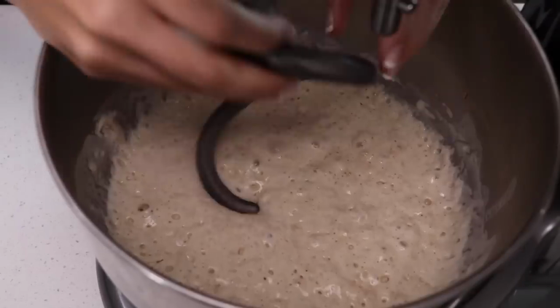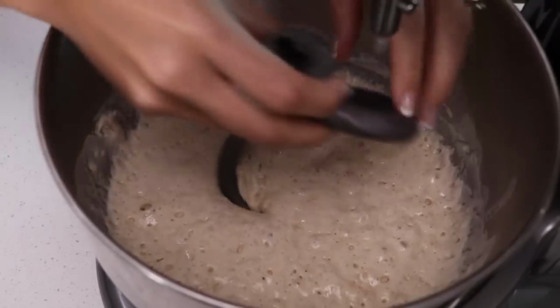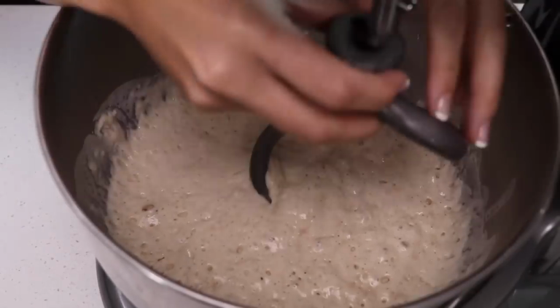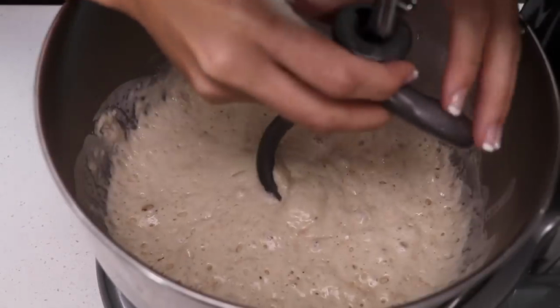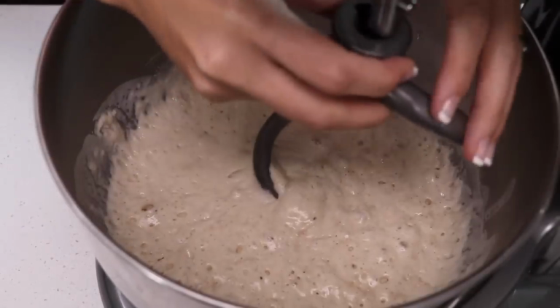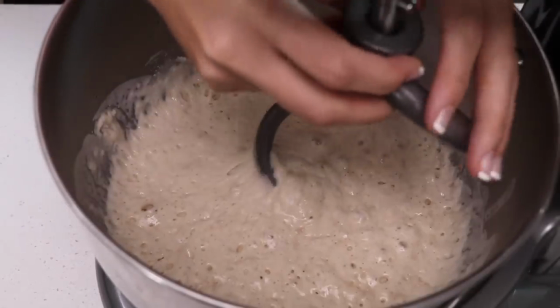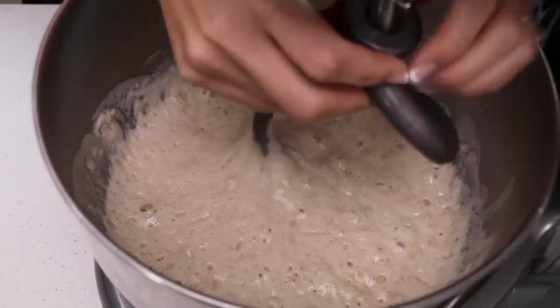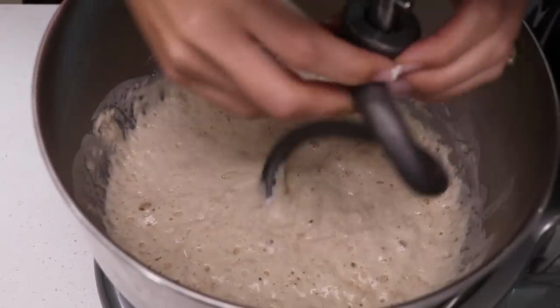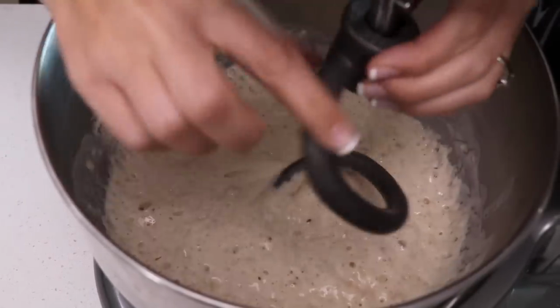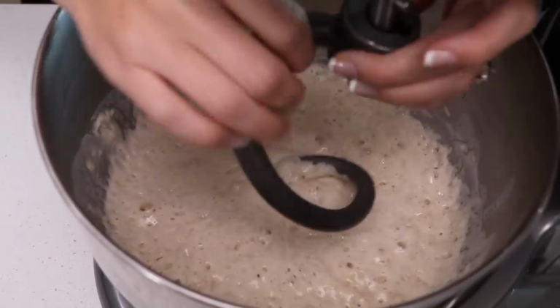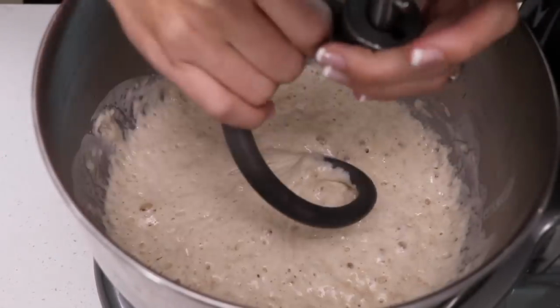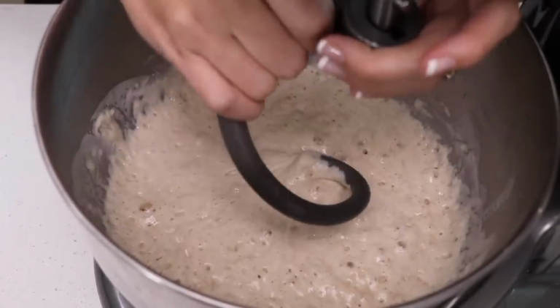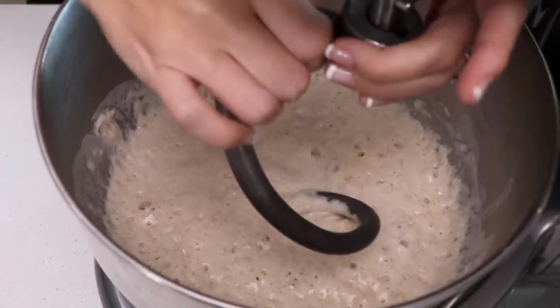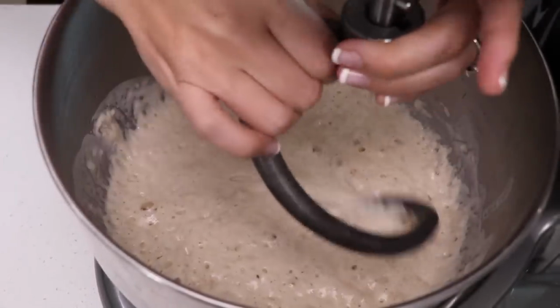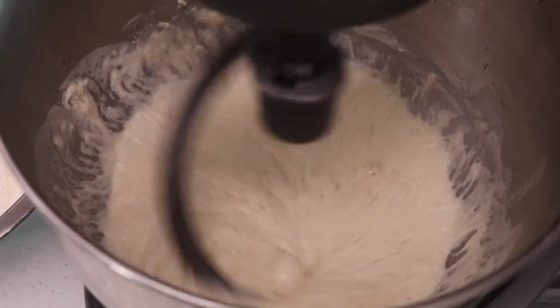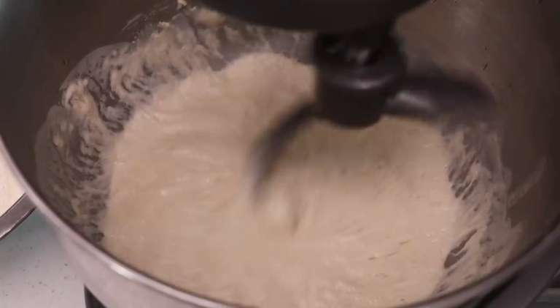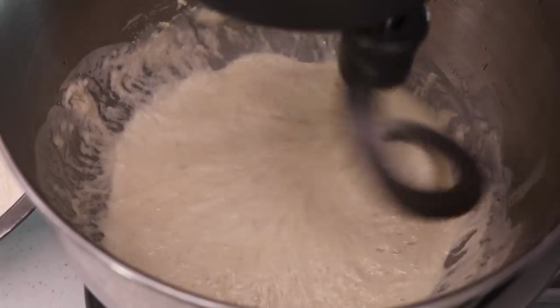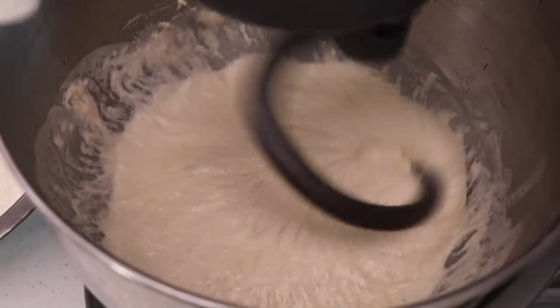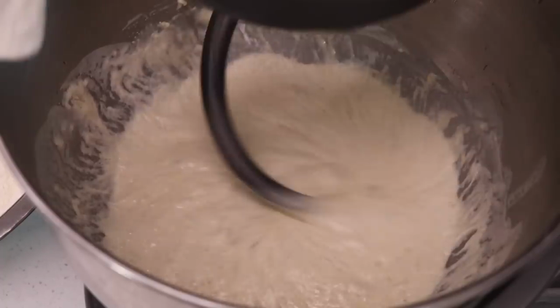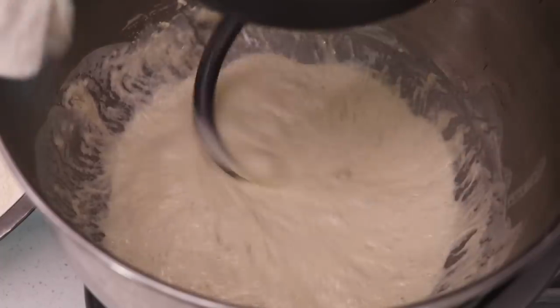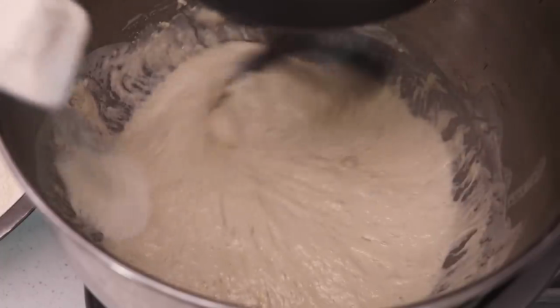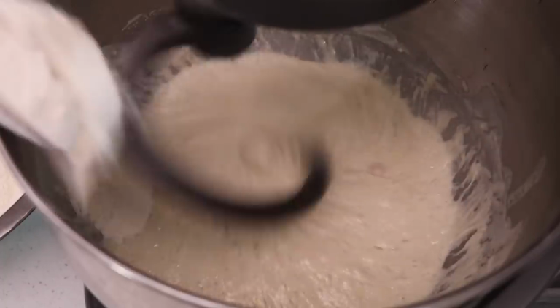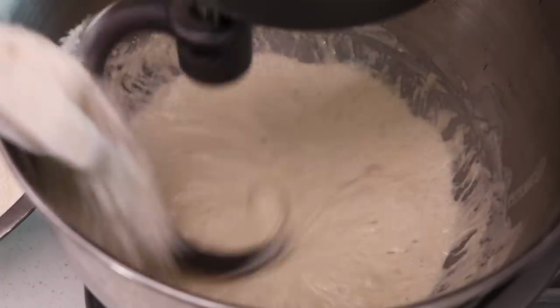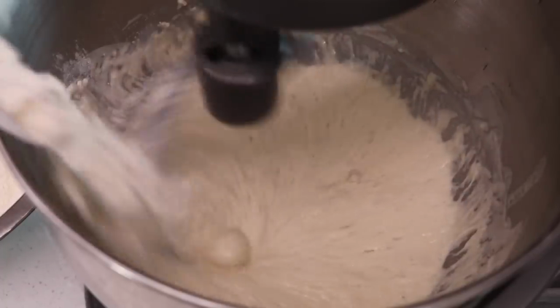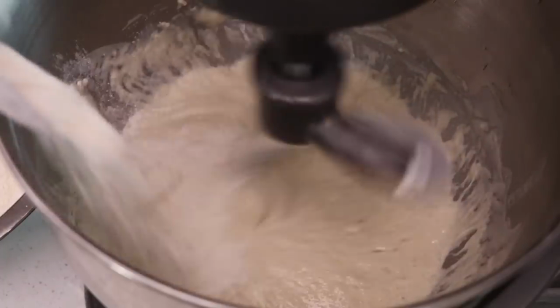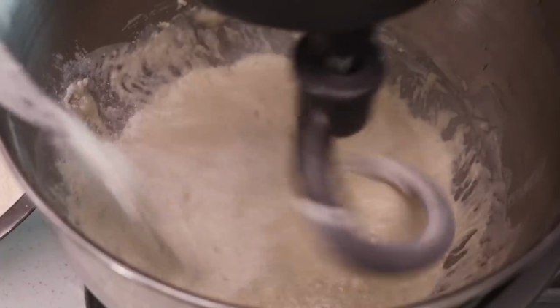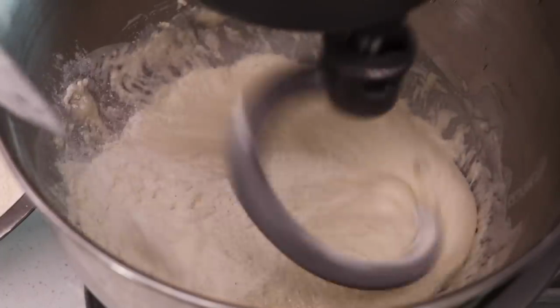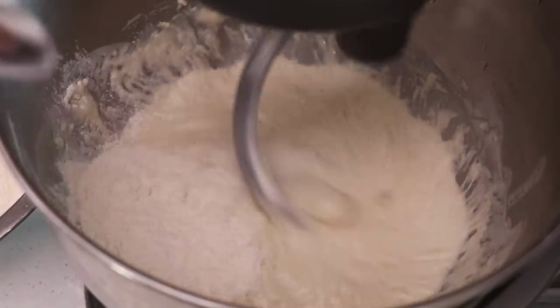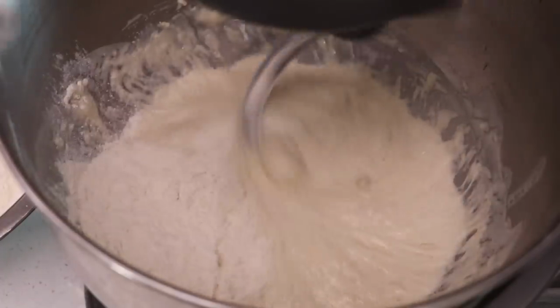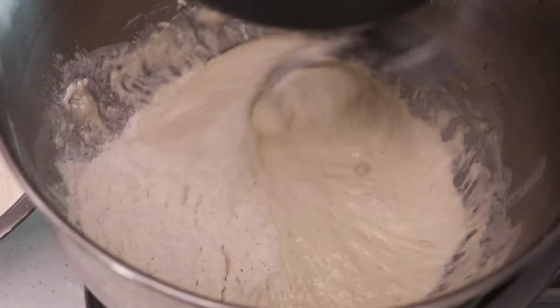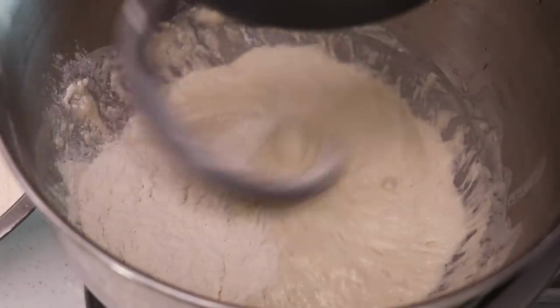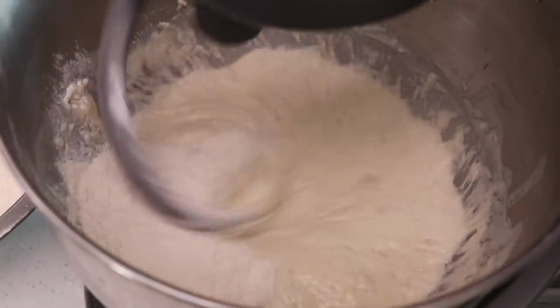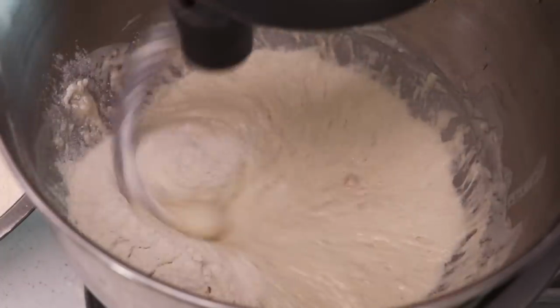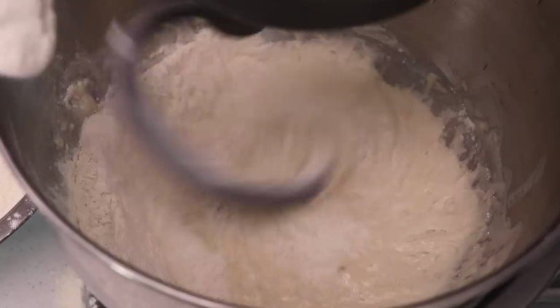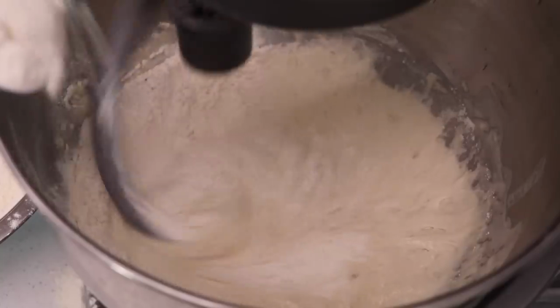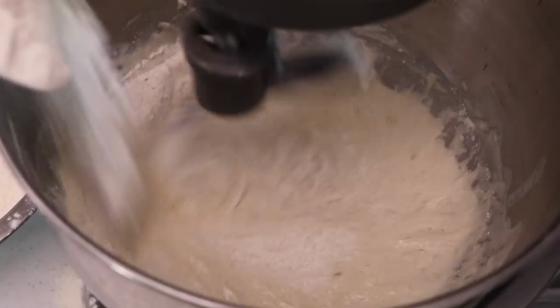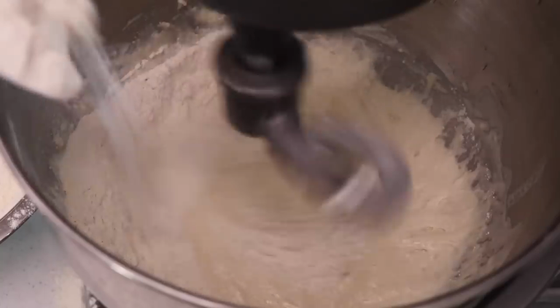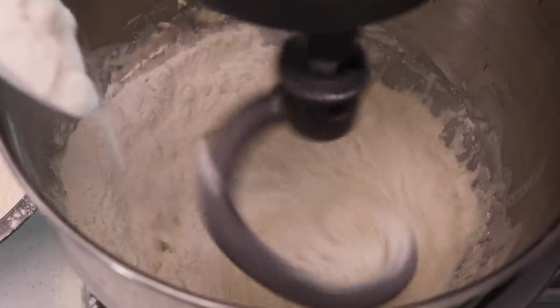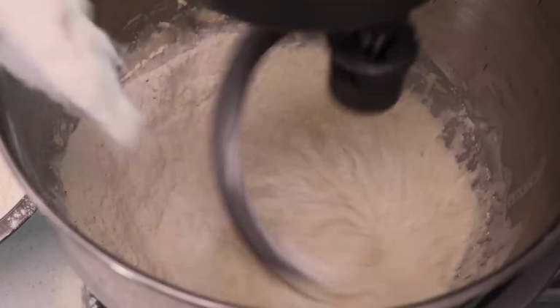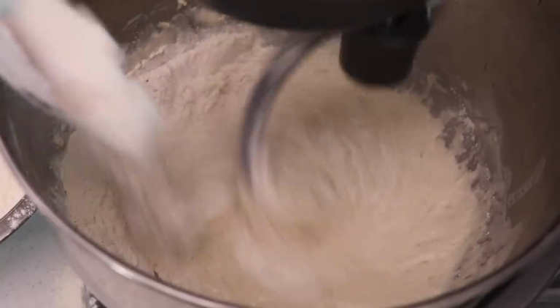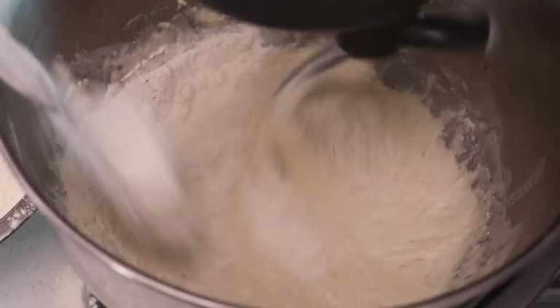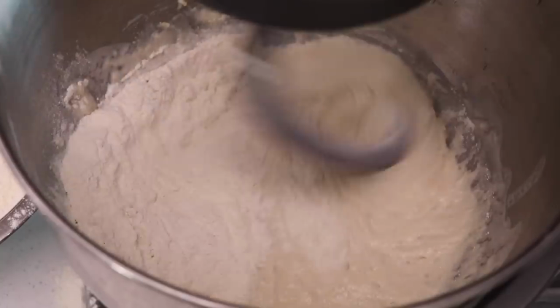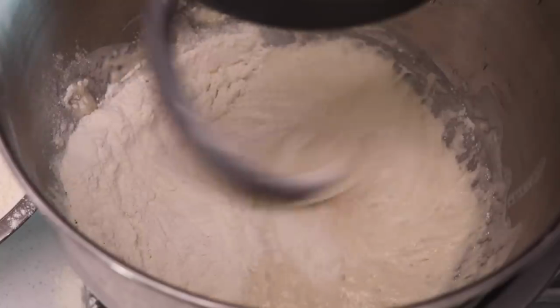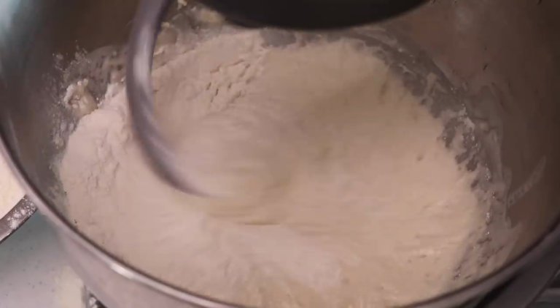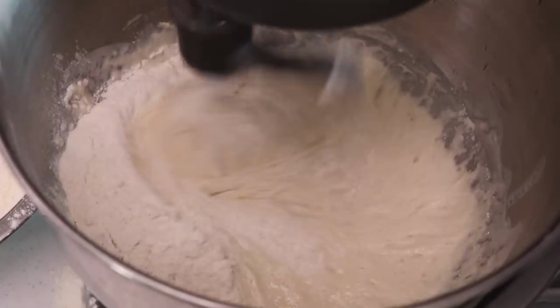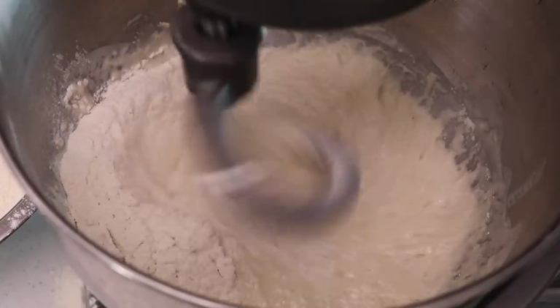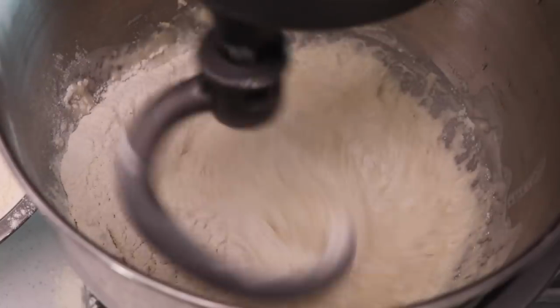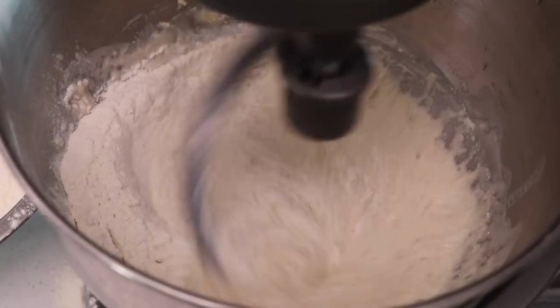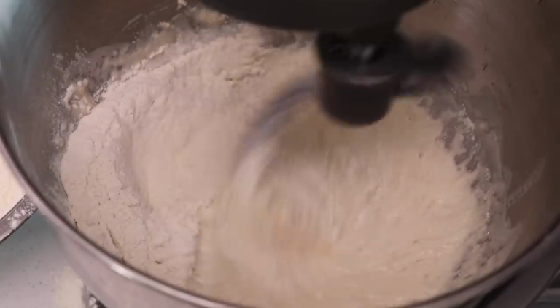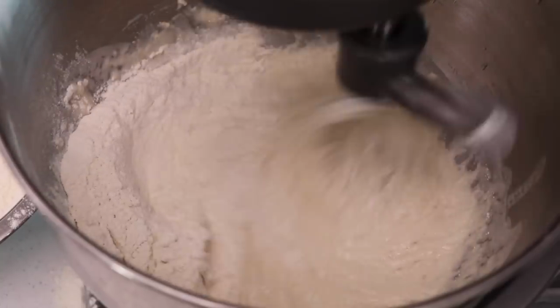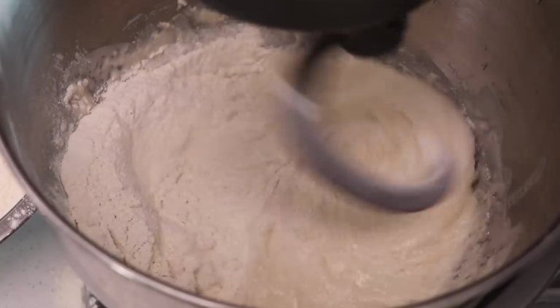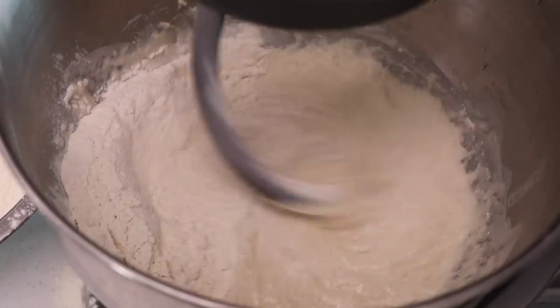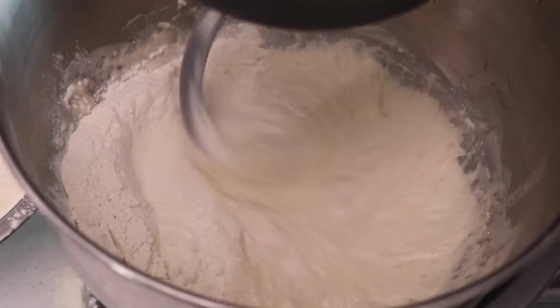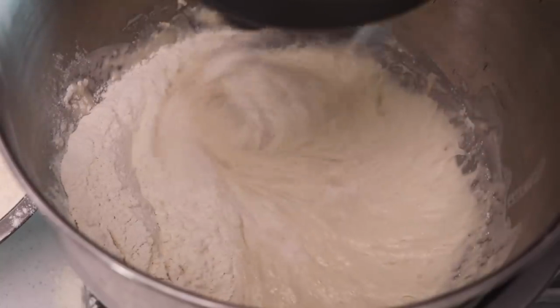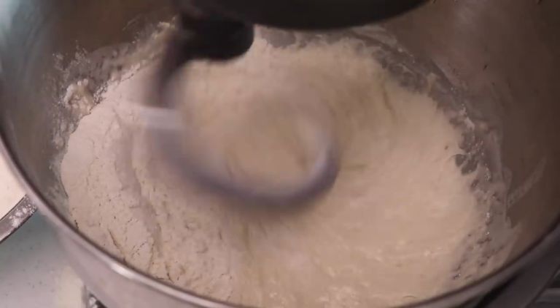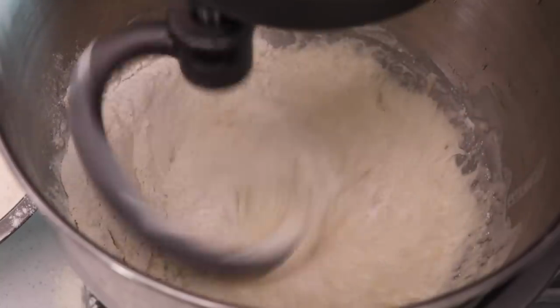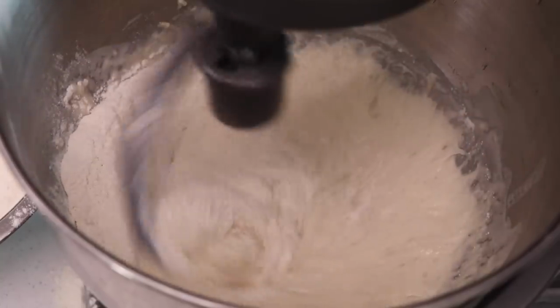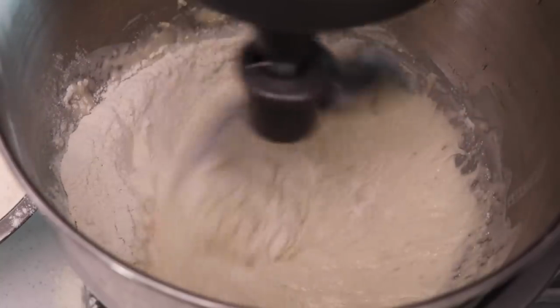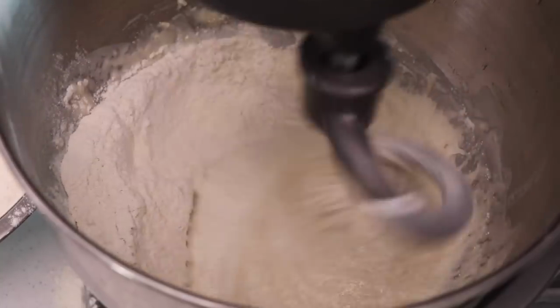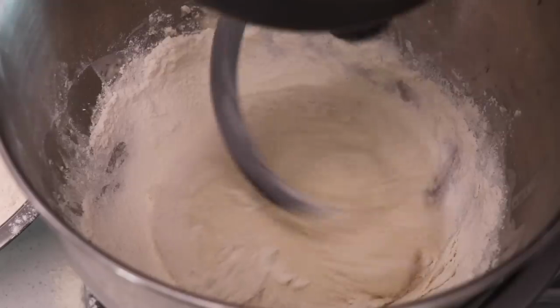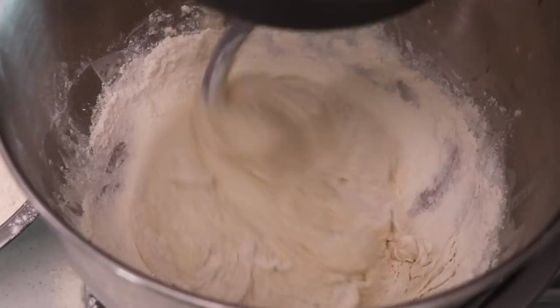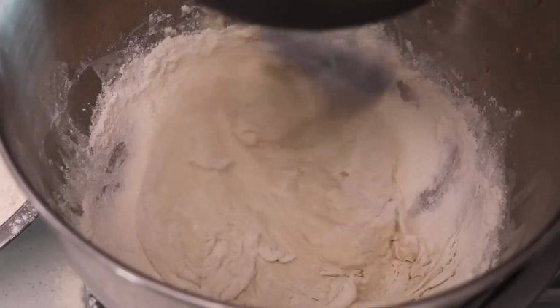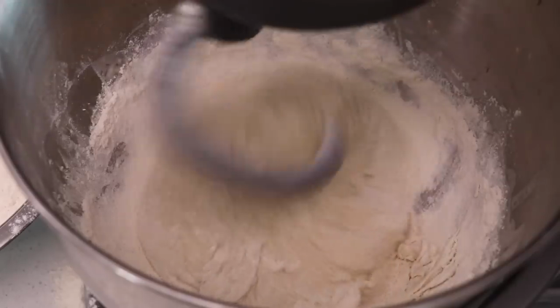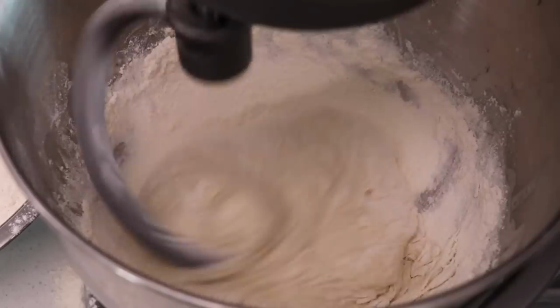Pop the dough hook on, start mixing, and then just slowly add in the flour mixture from the other bowl a little bit at a time.